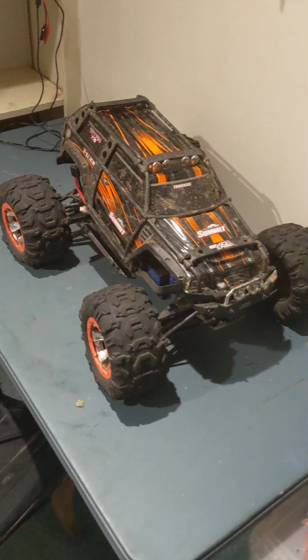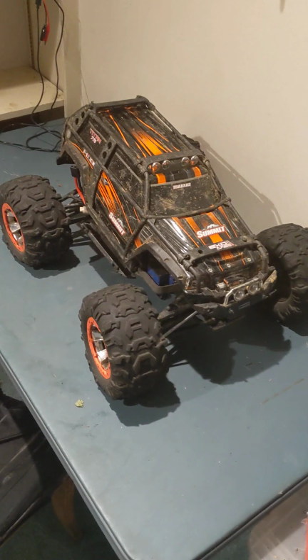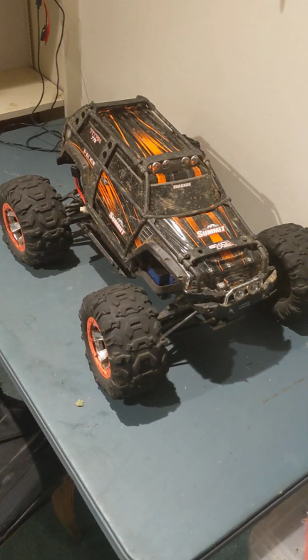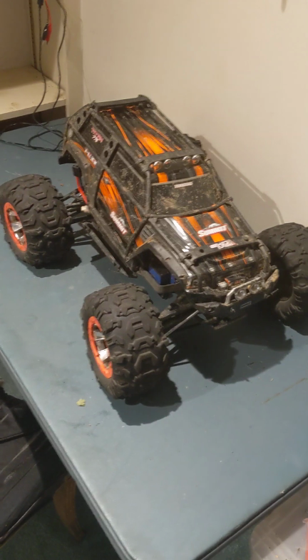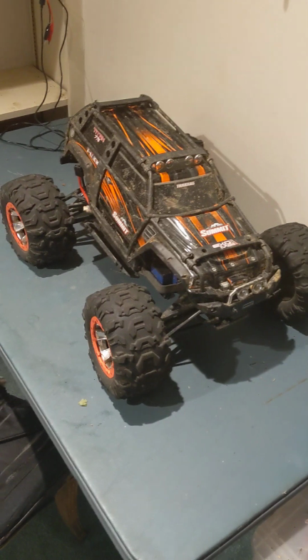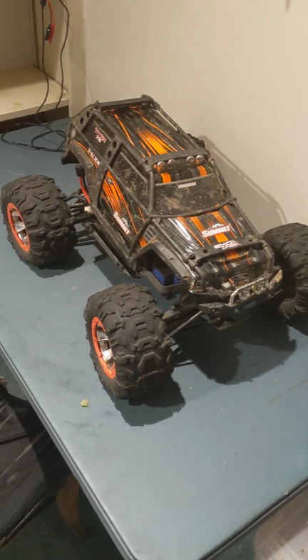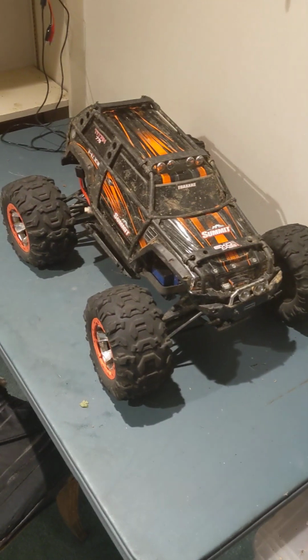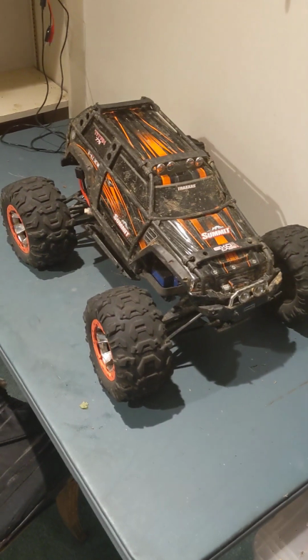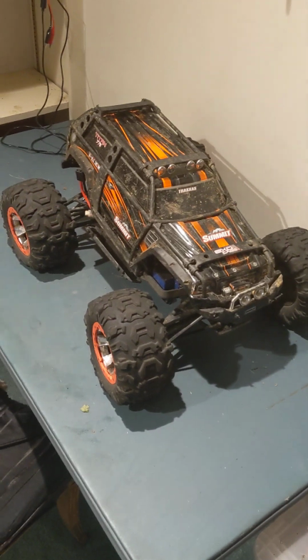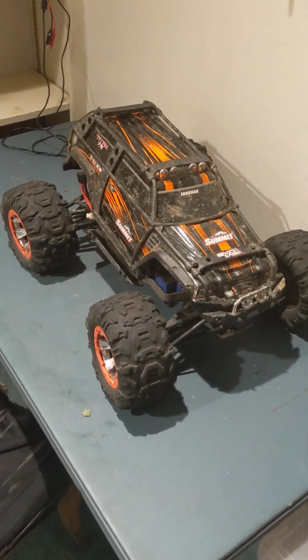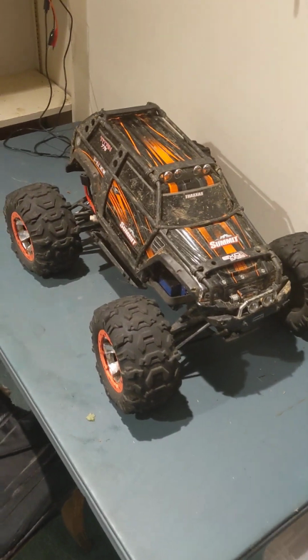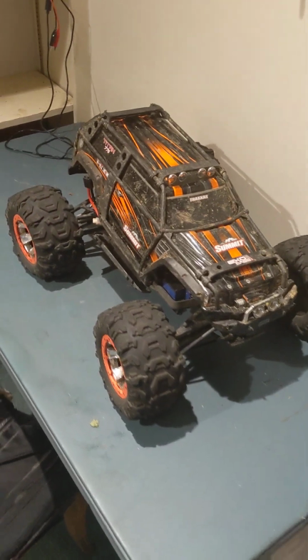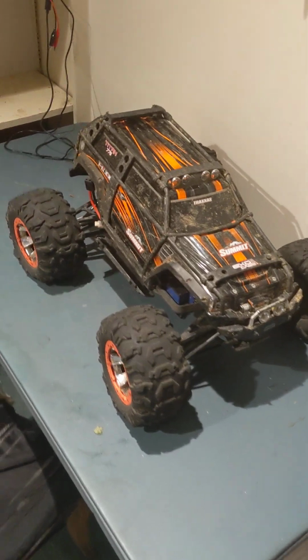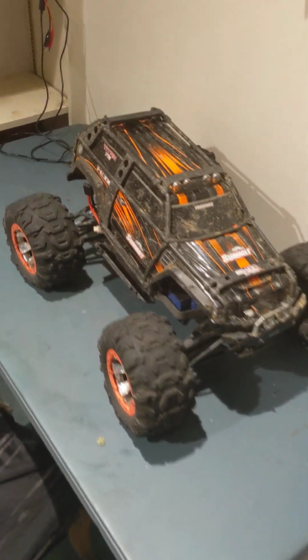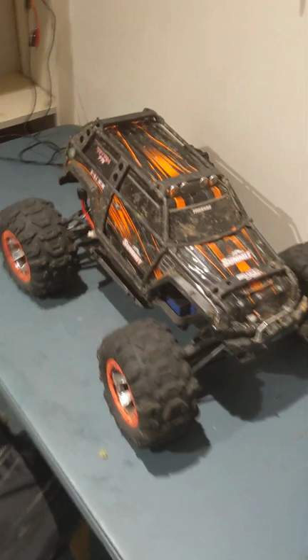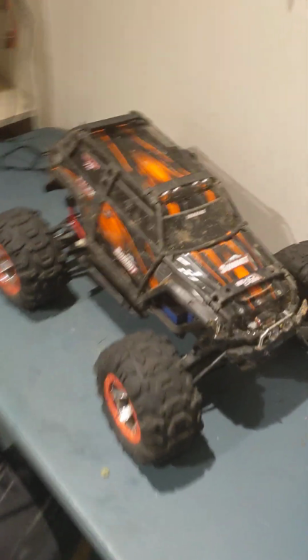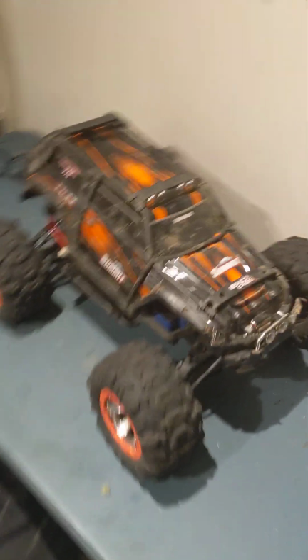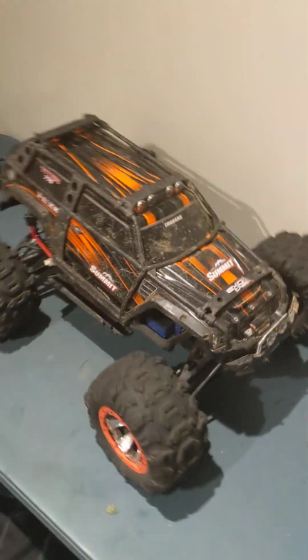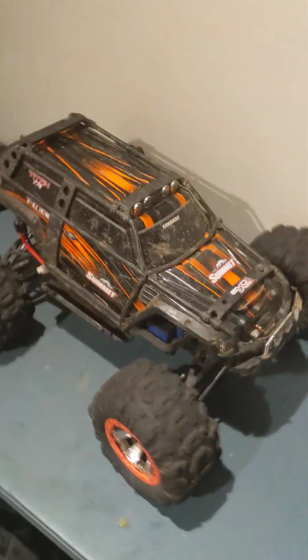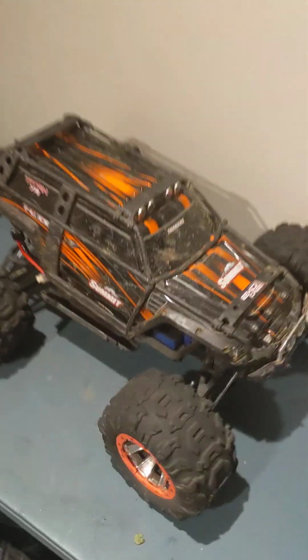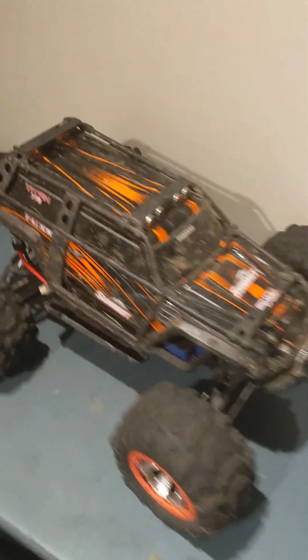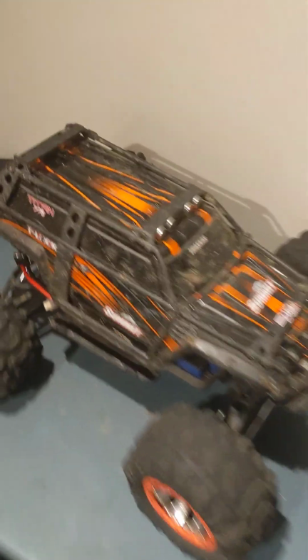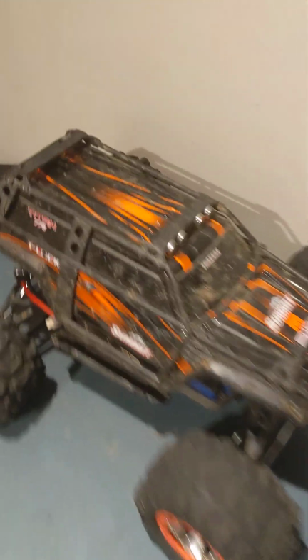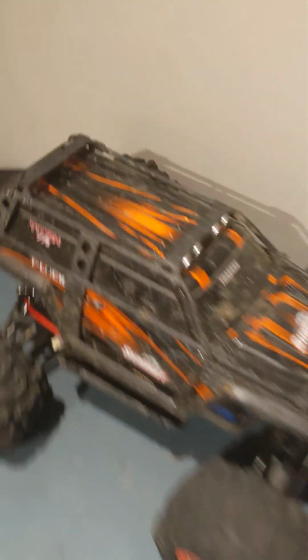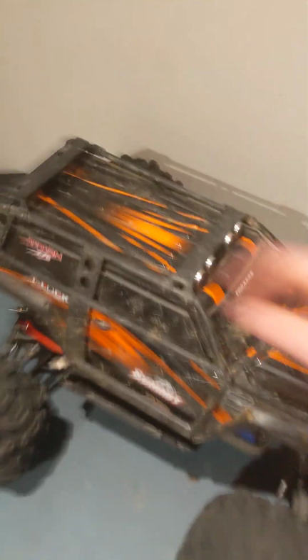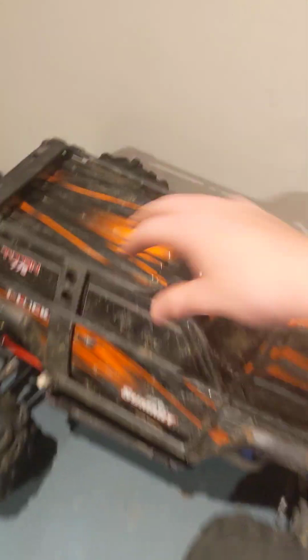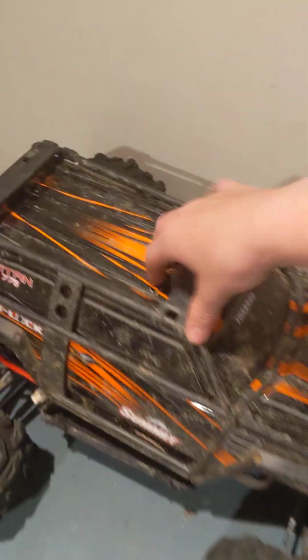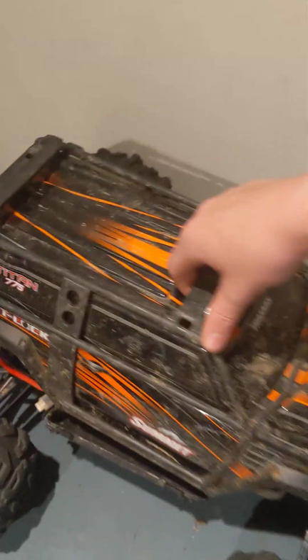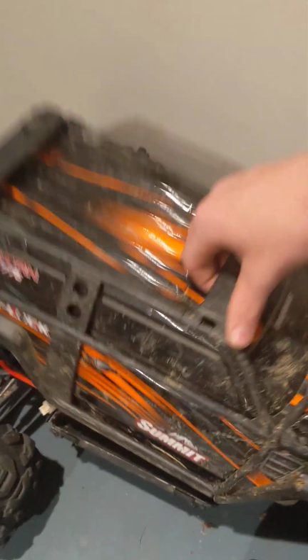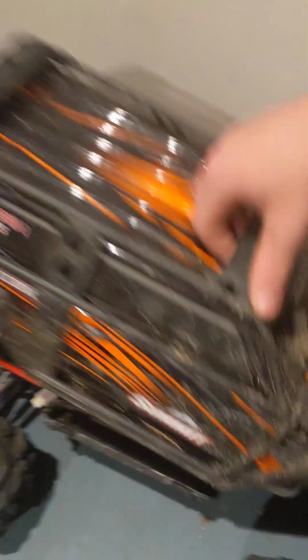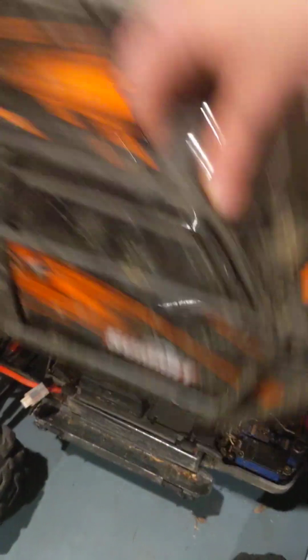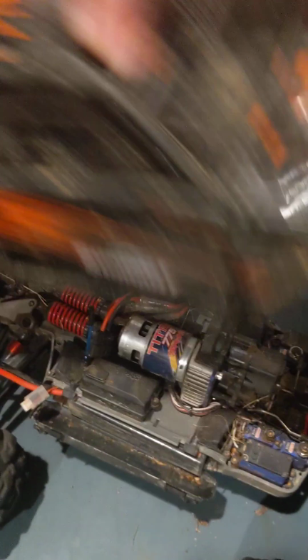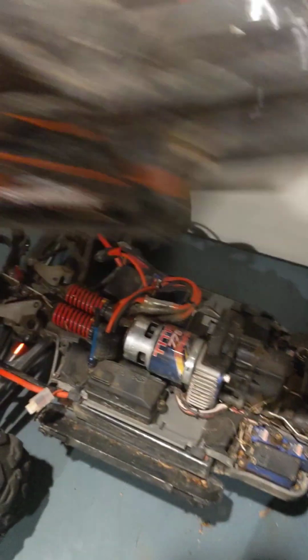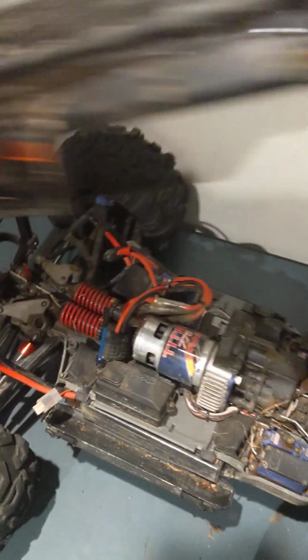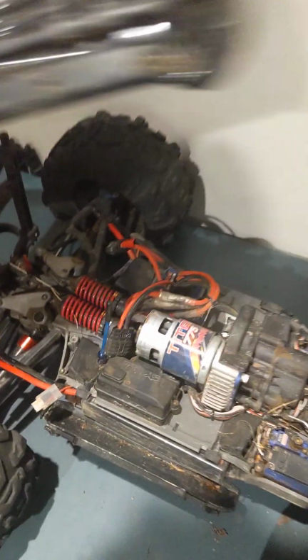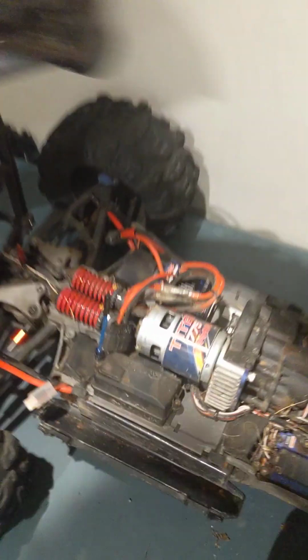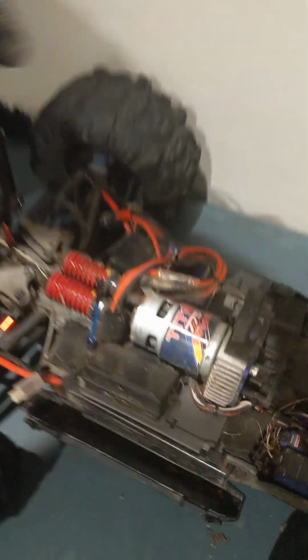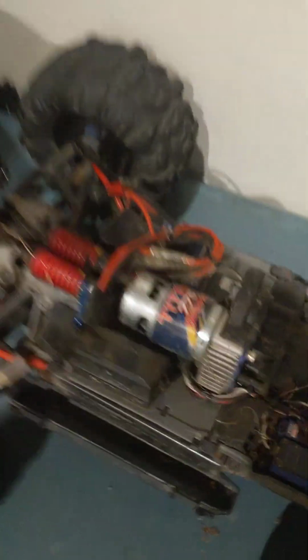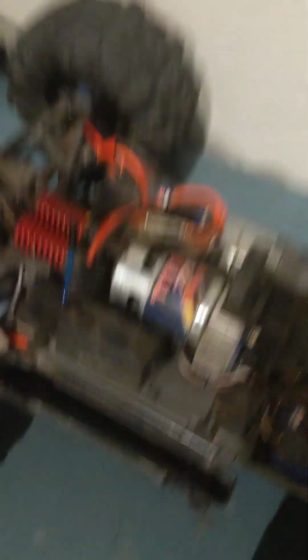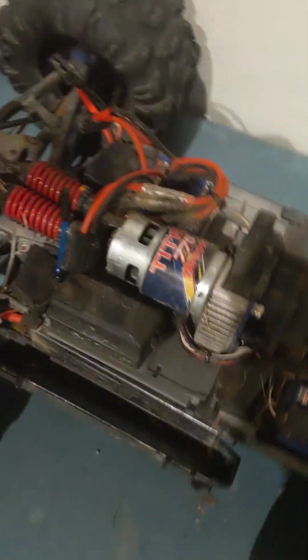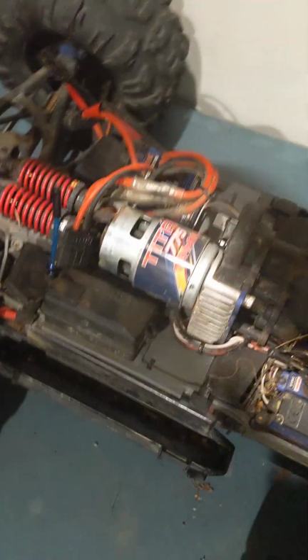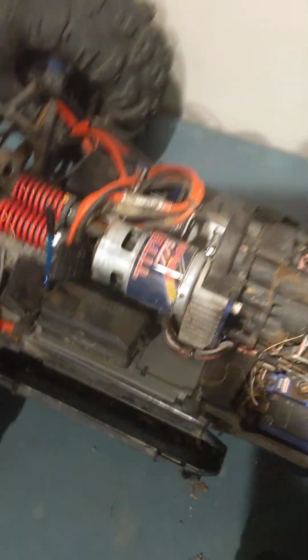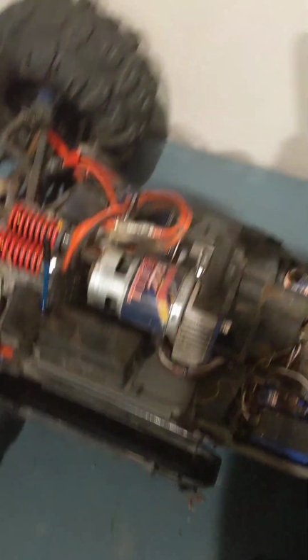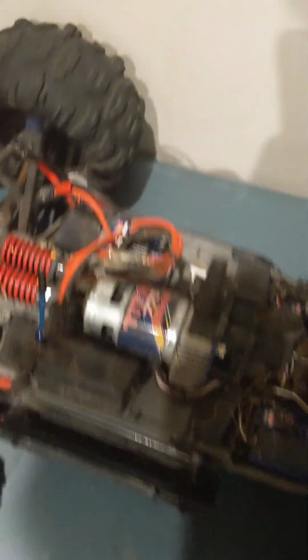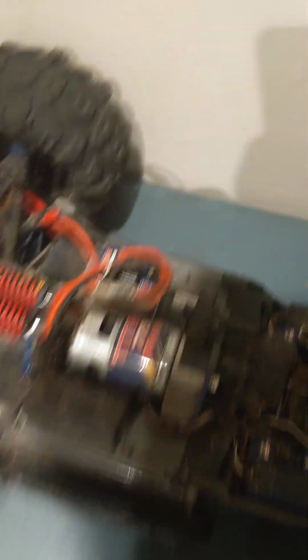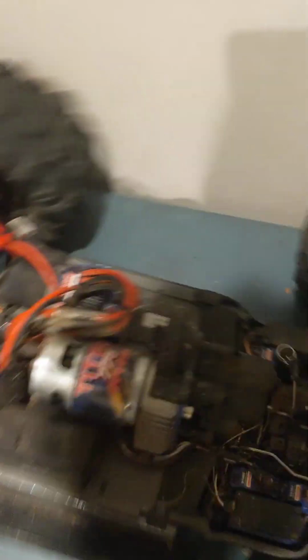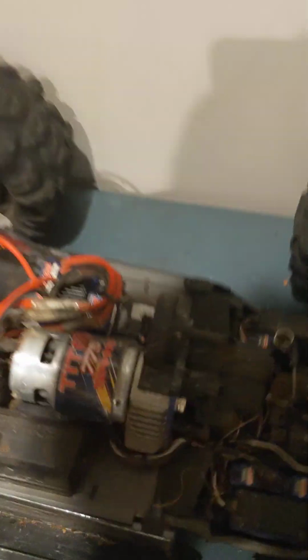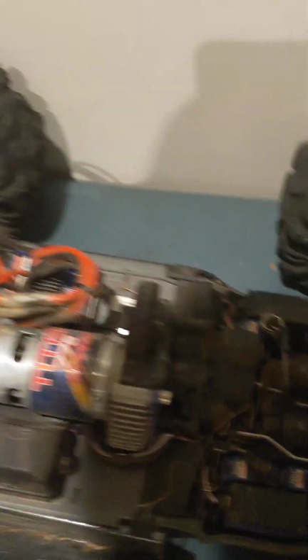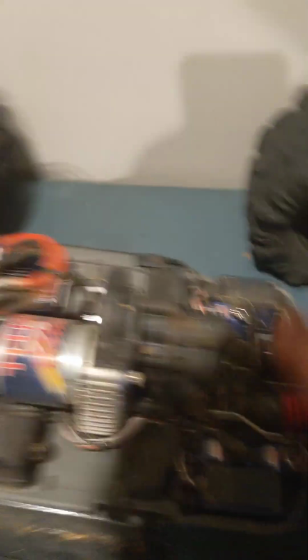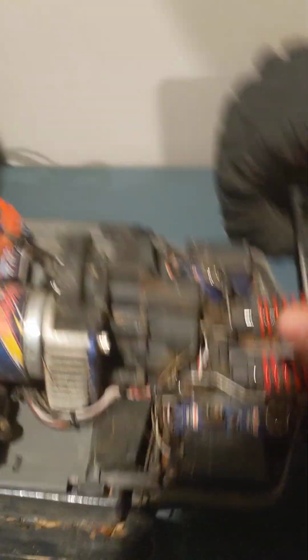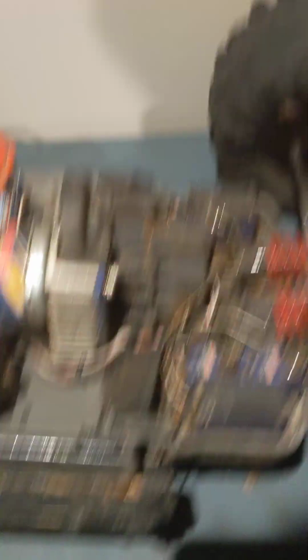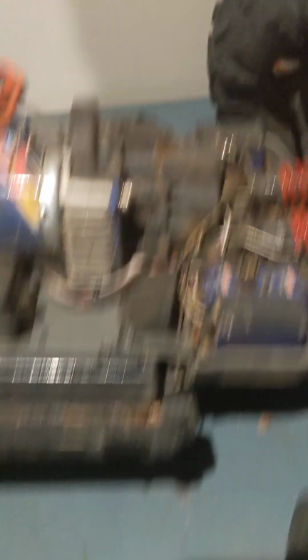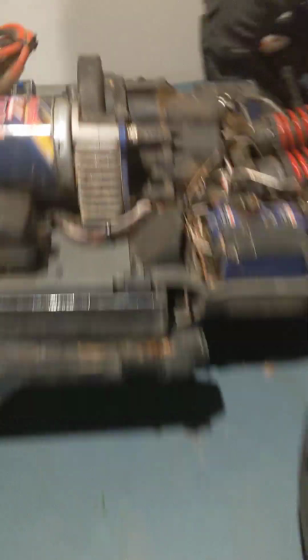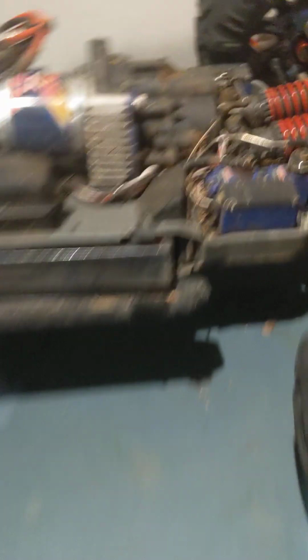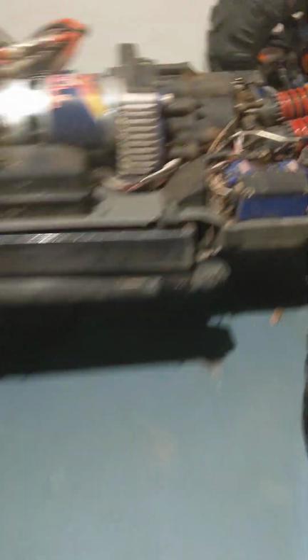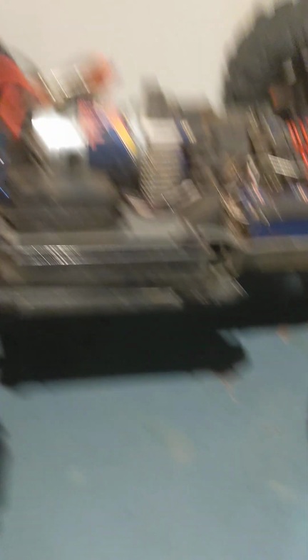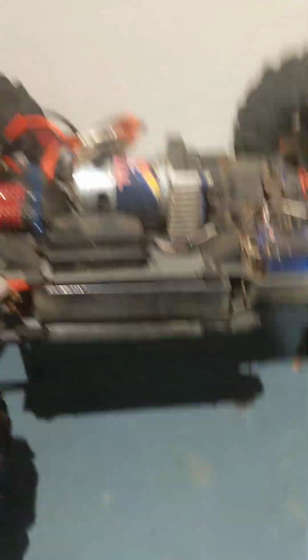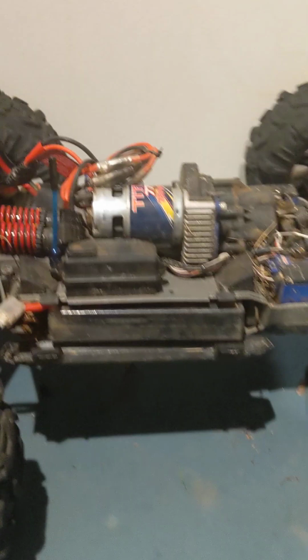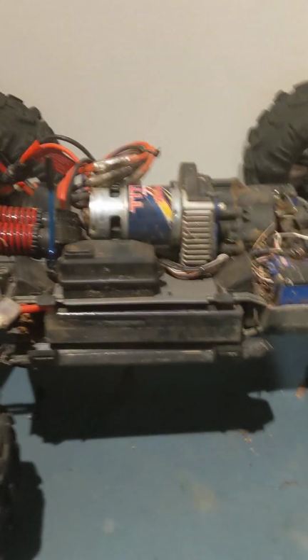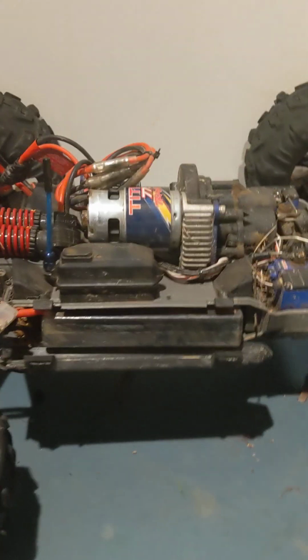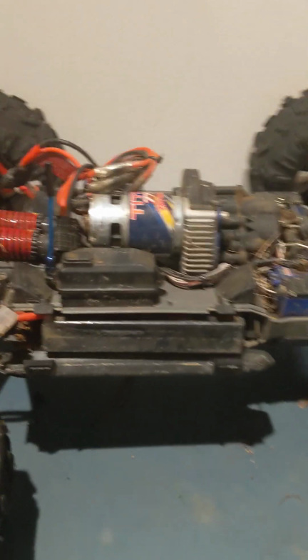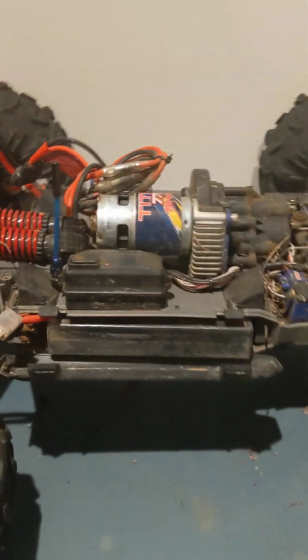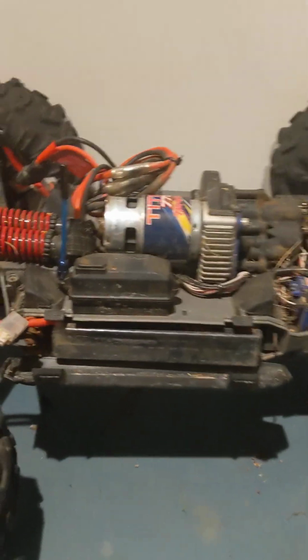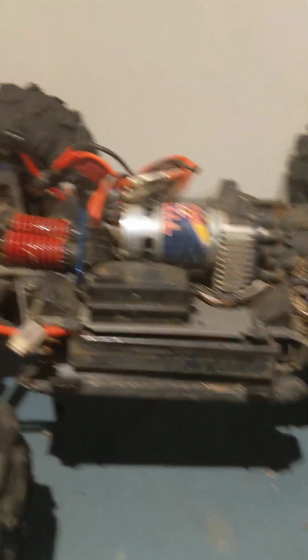This is the one-month review on the Traxxas Summit. I'll be going over the bad things about the car and then the good things.